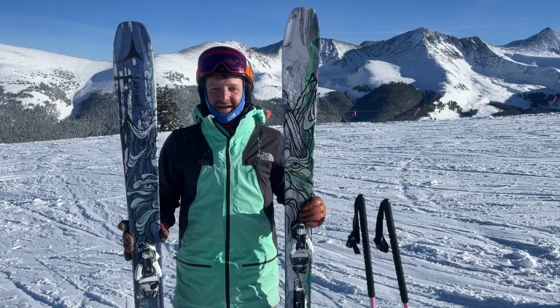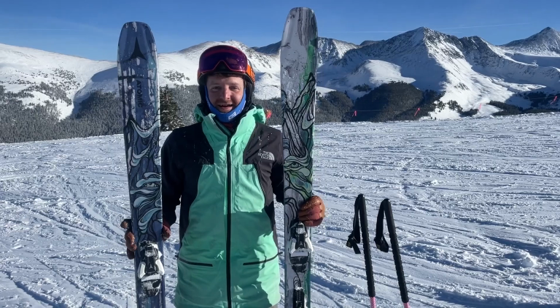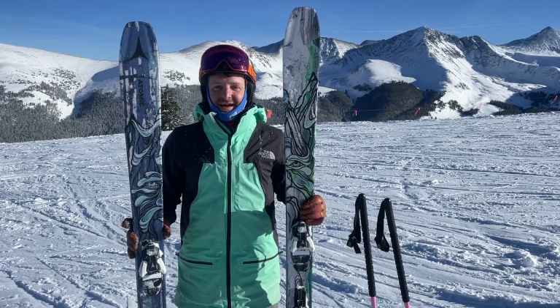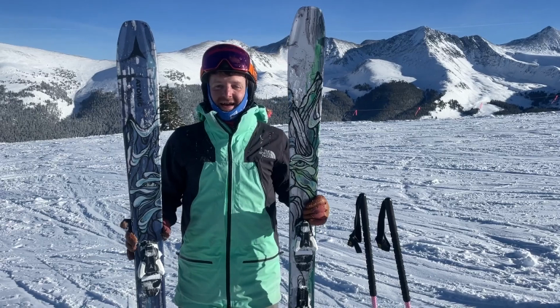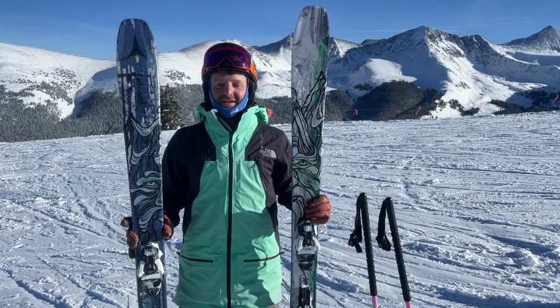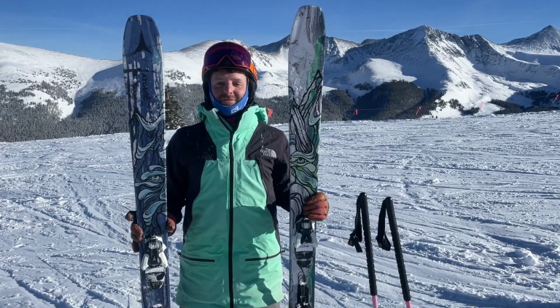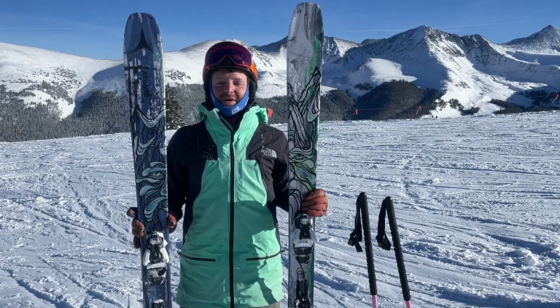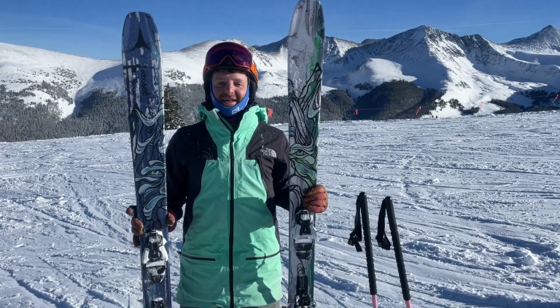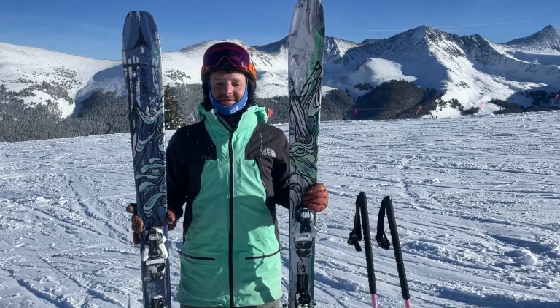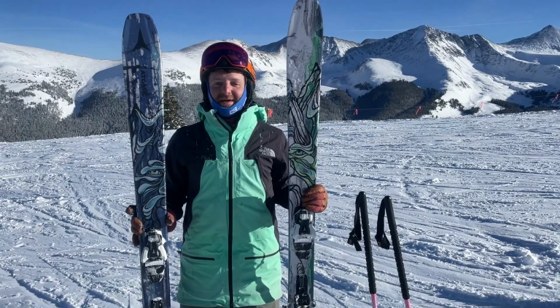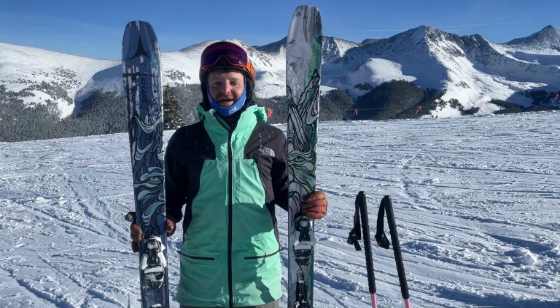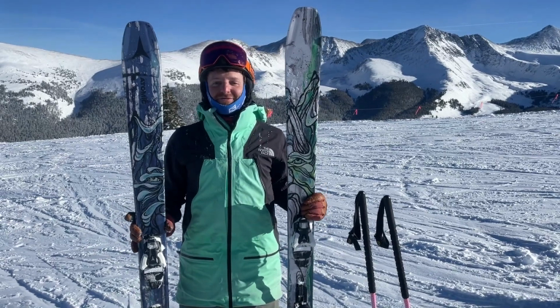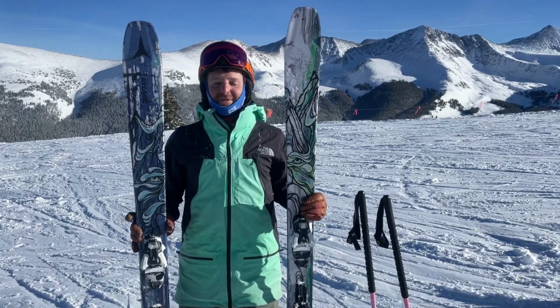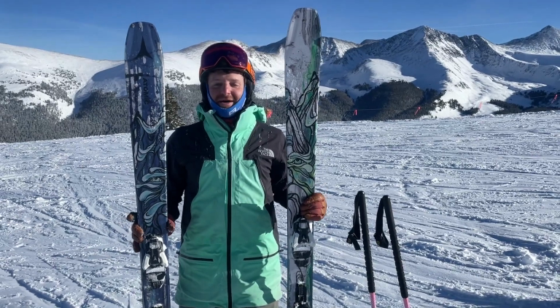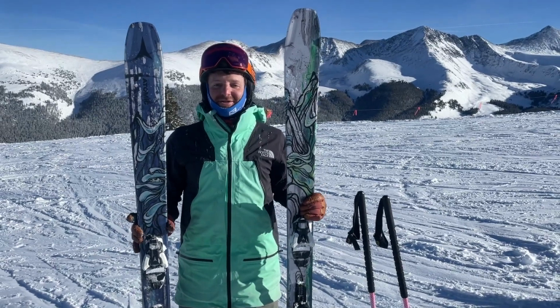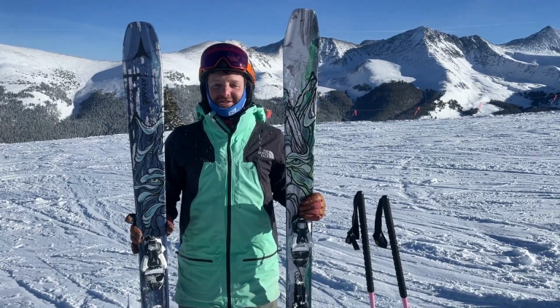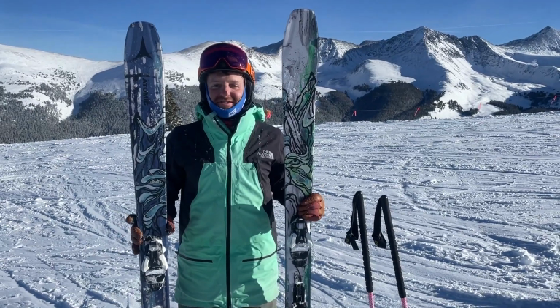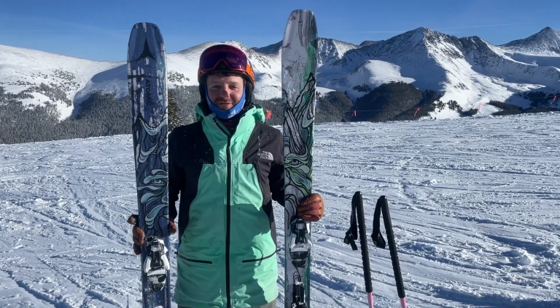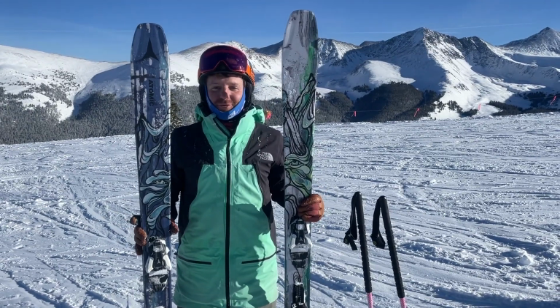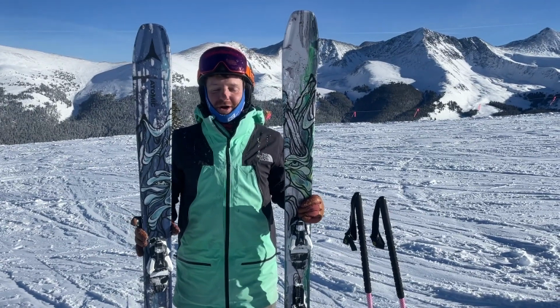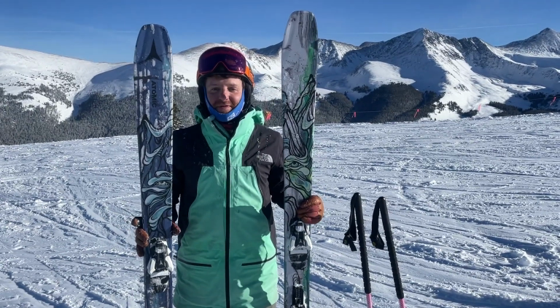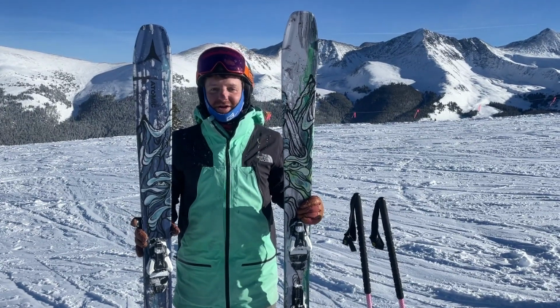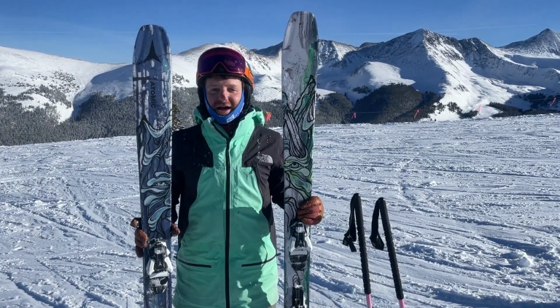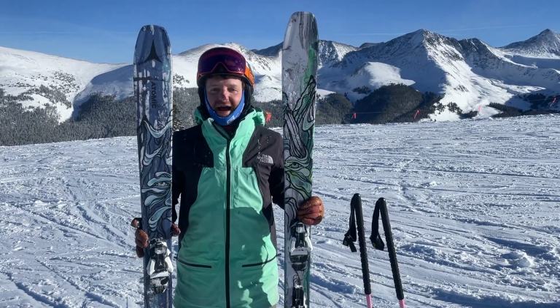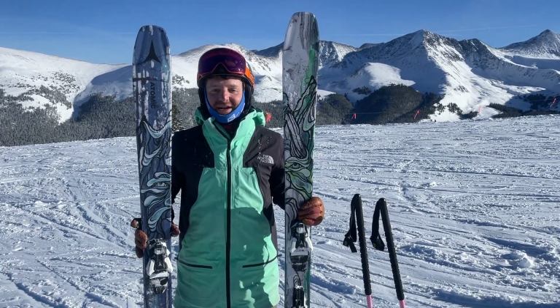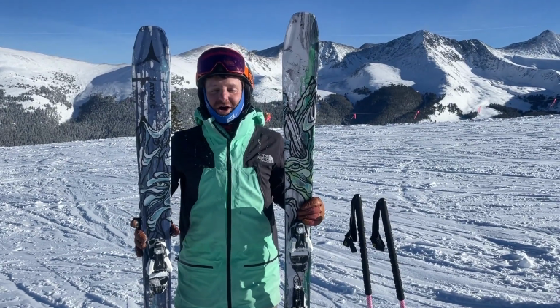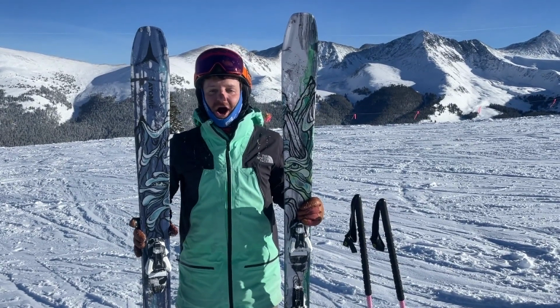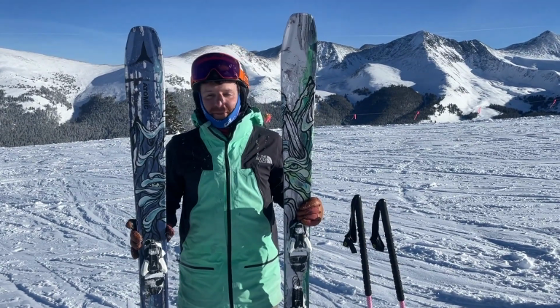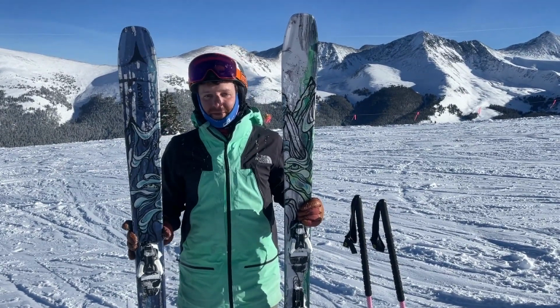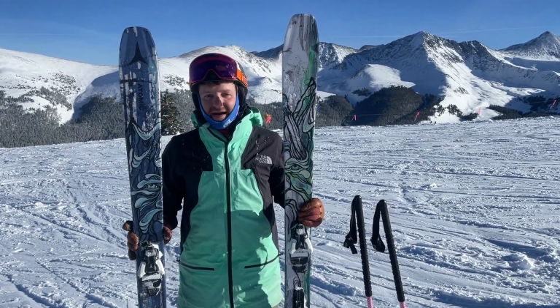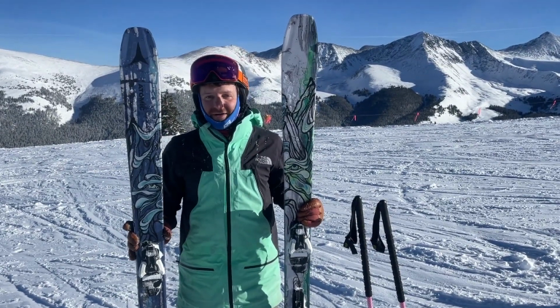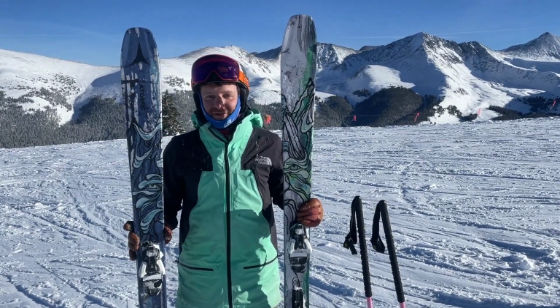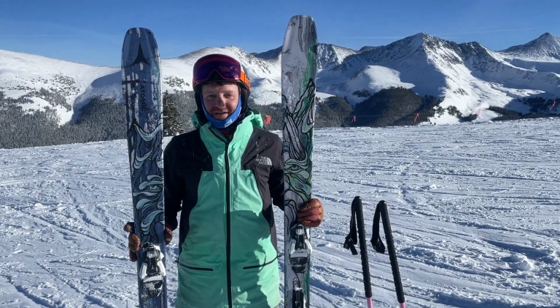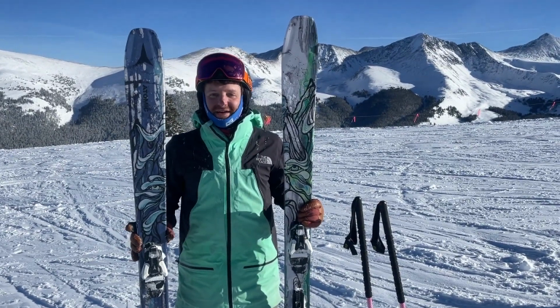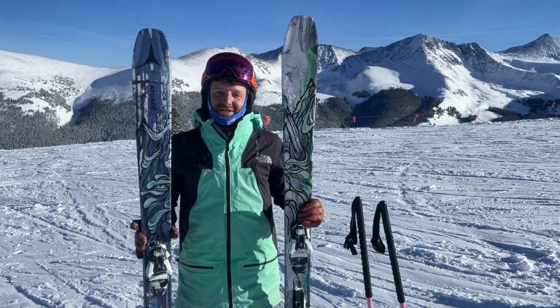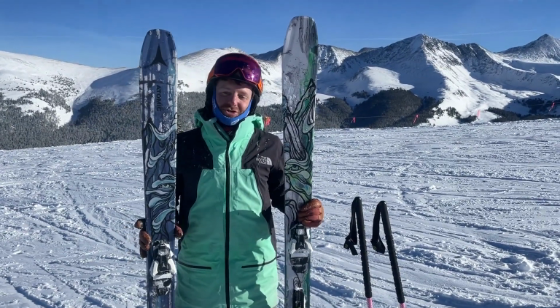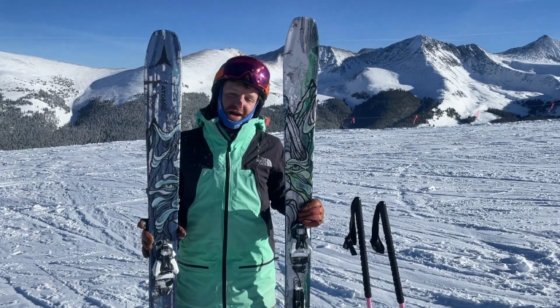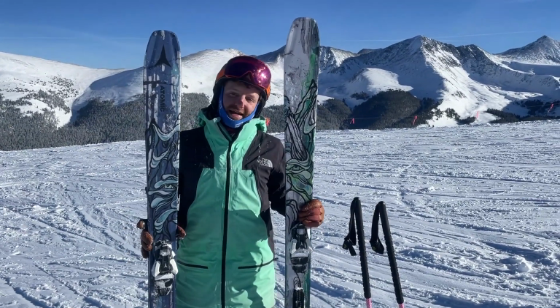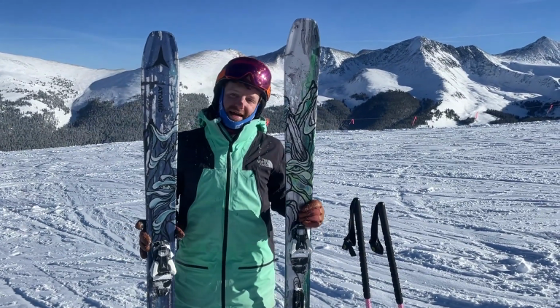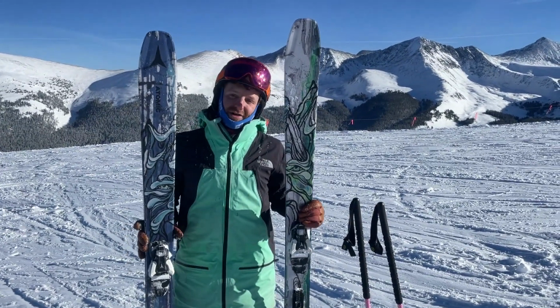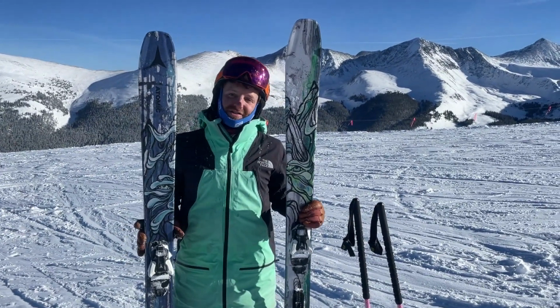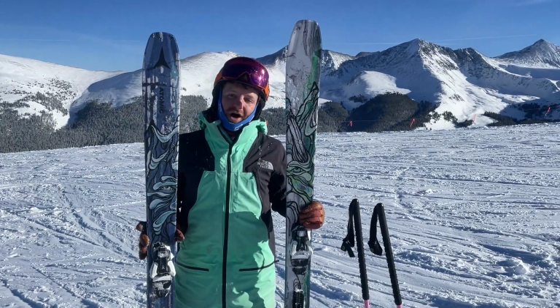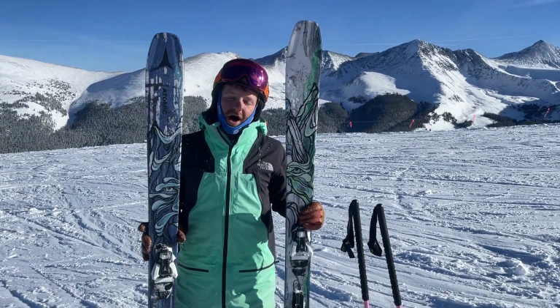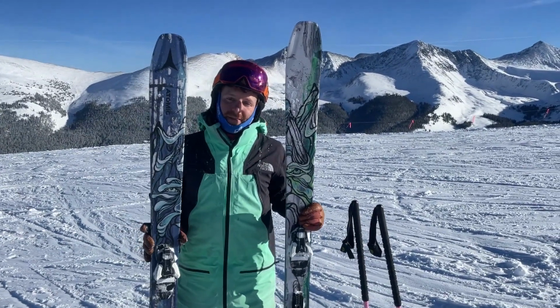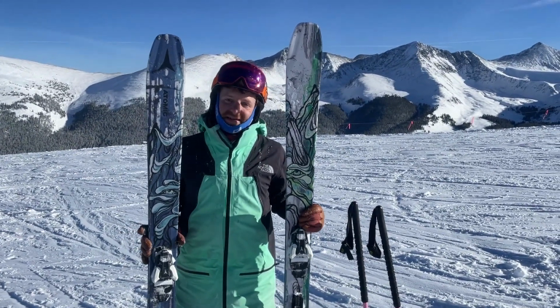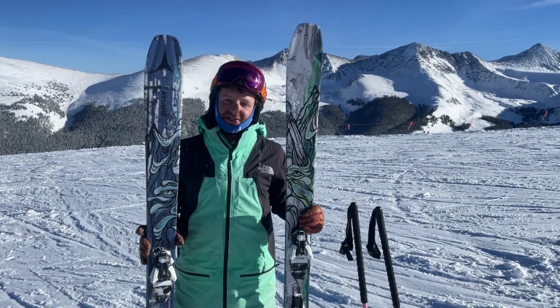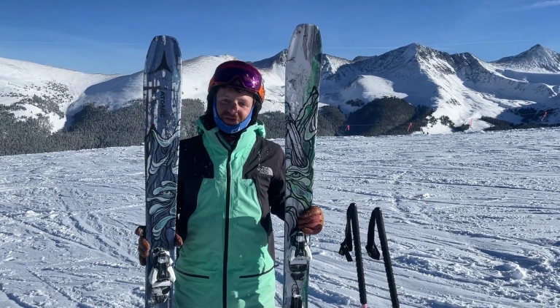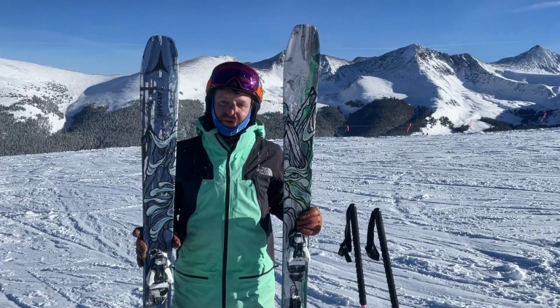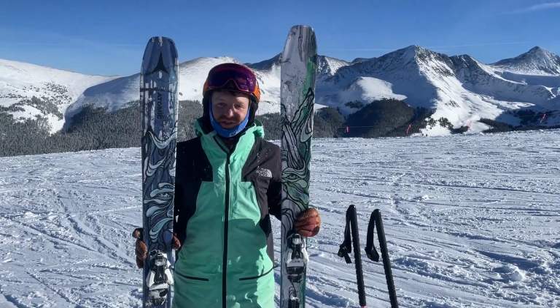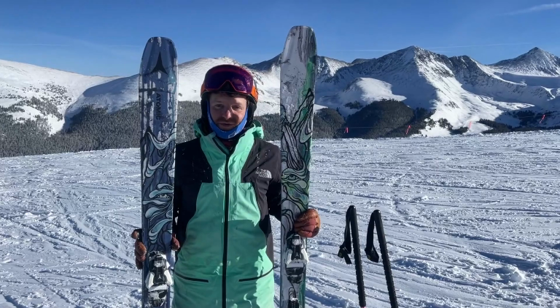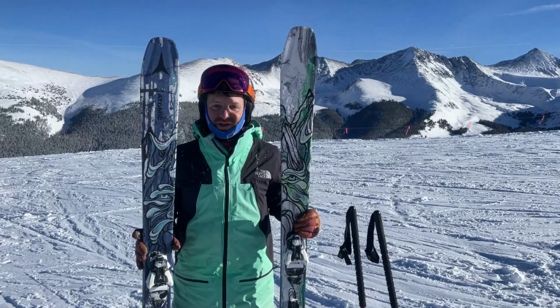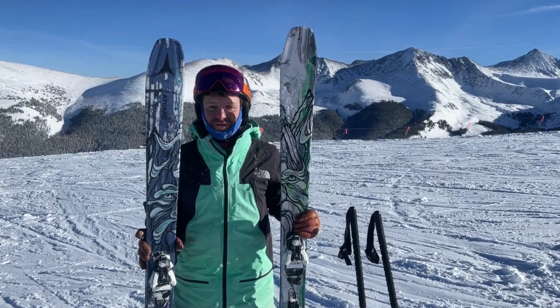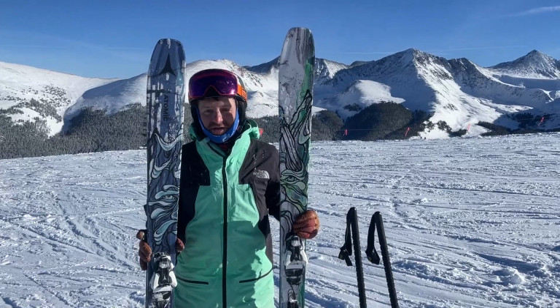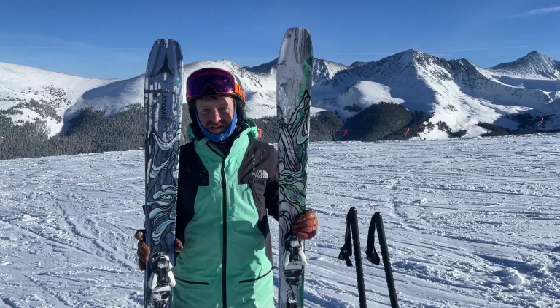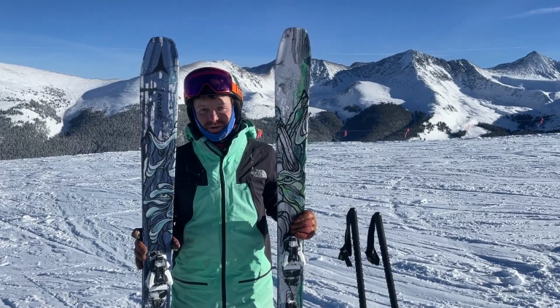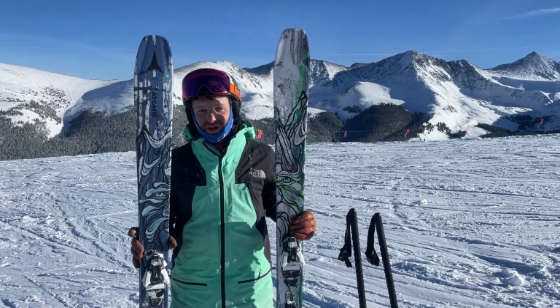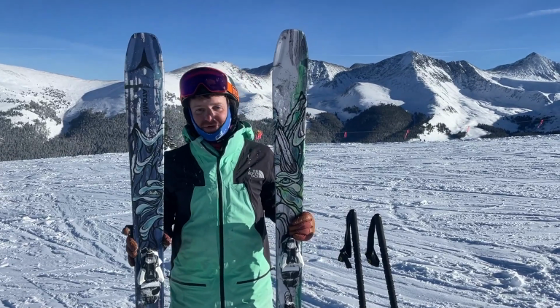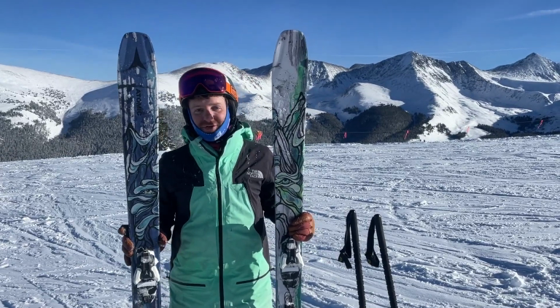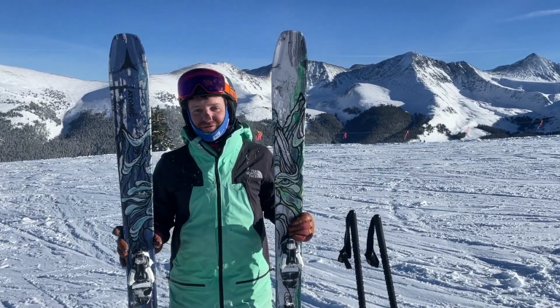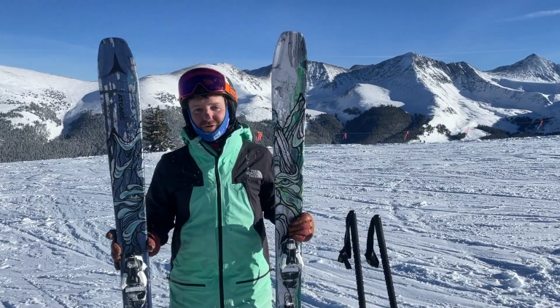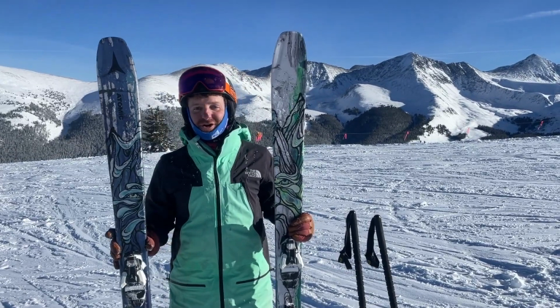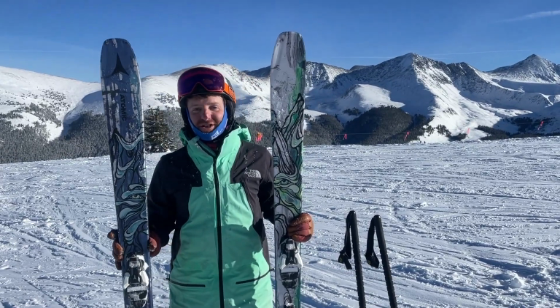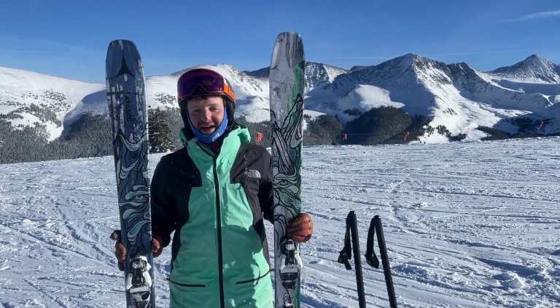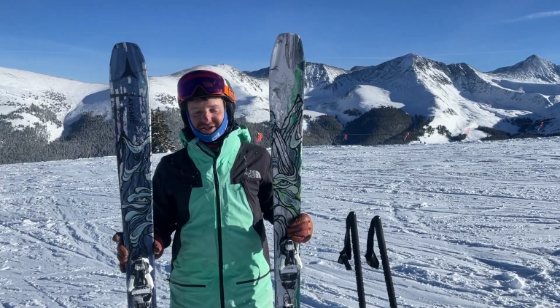Hey everybody, it's Matt from Powder7. We're up here at Copper Mountain trying out Atomic's 2023-2024 collection.